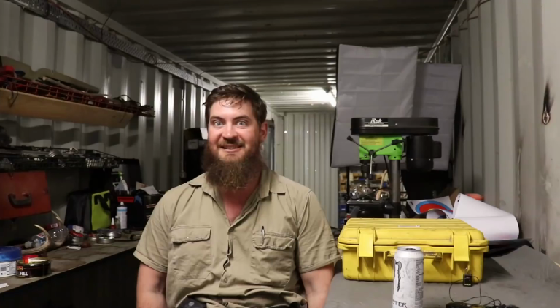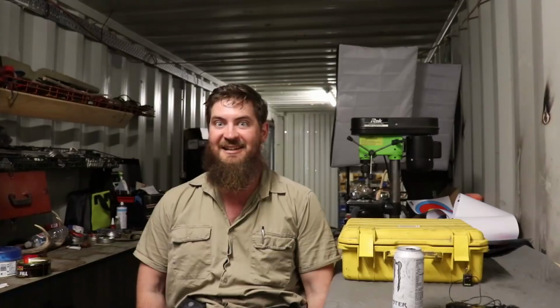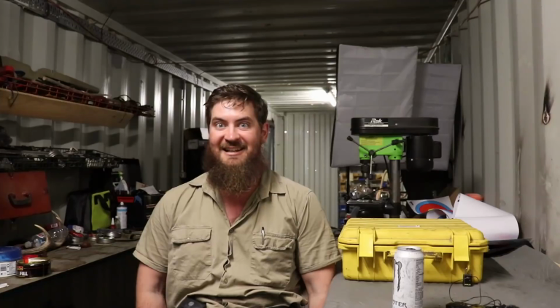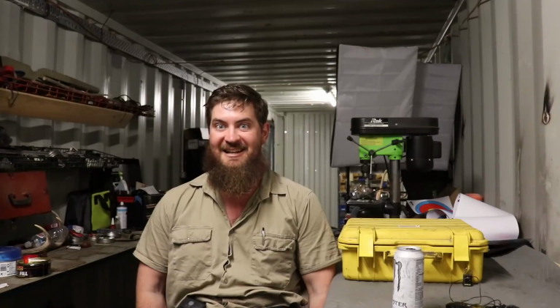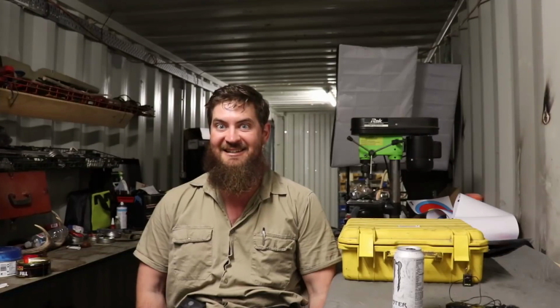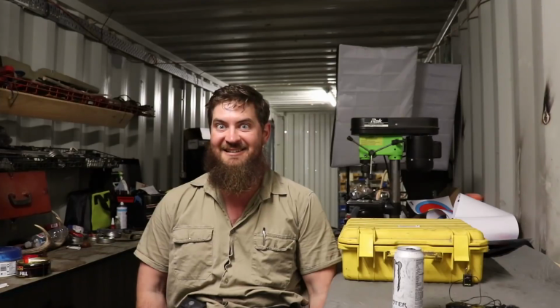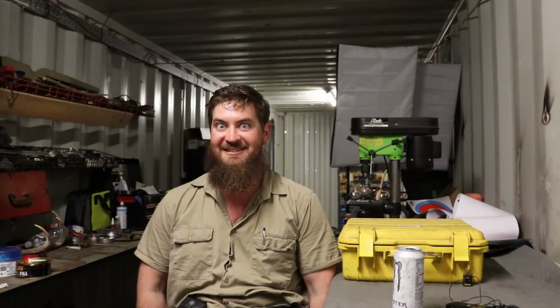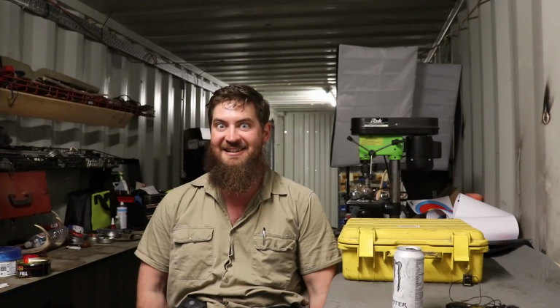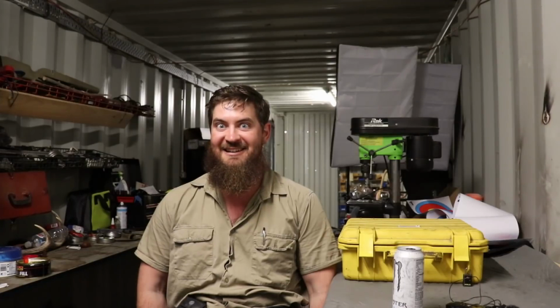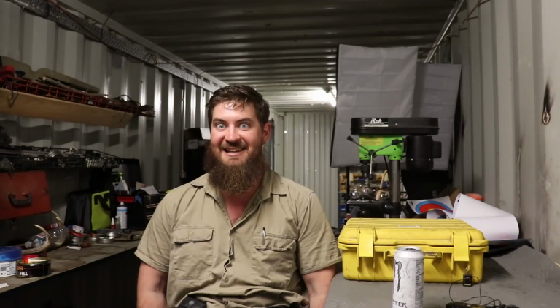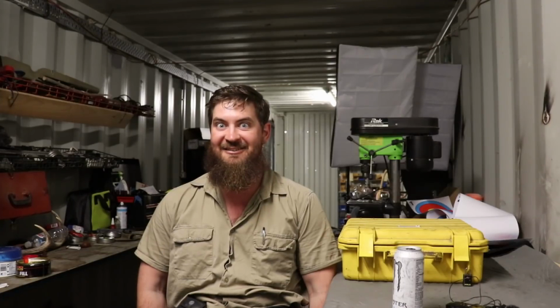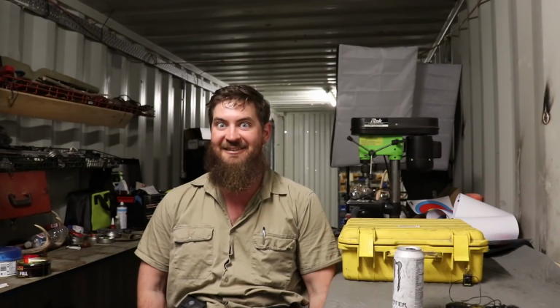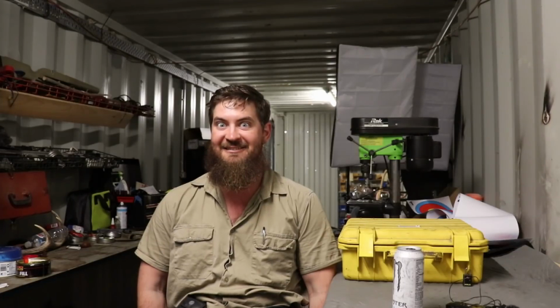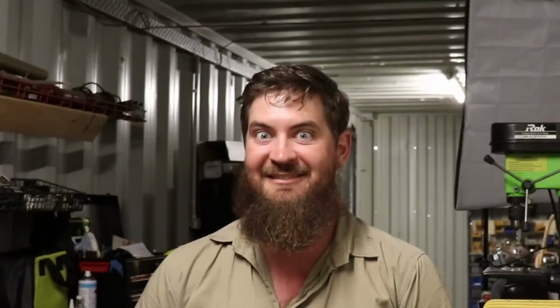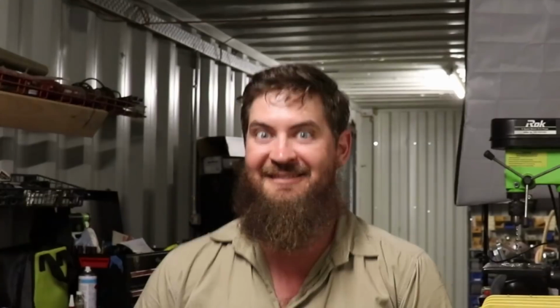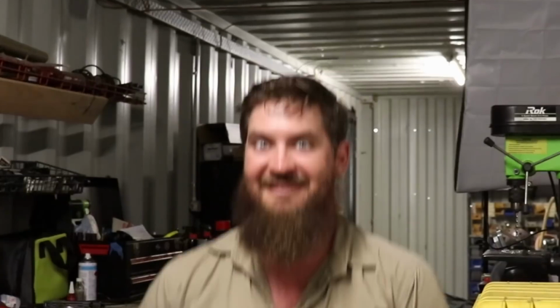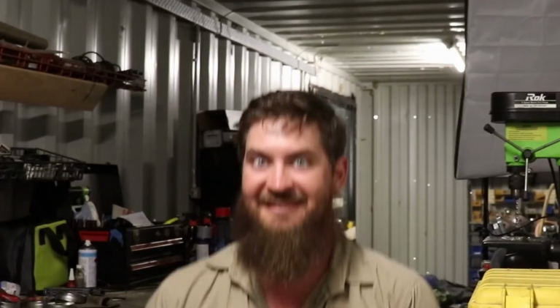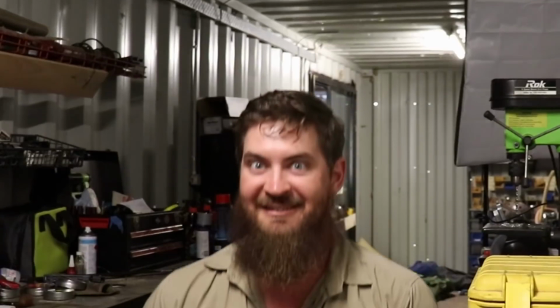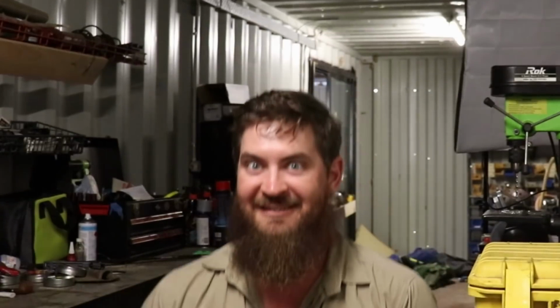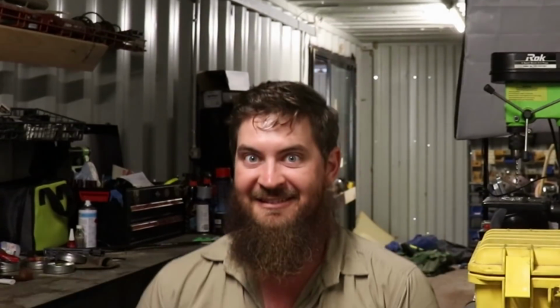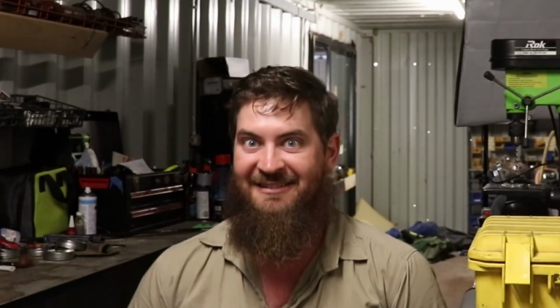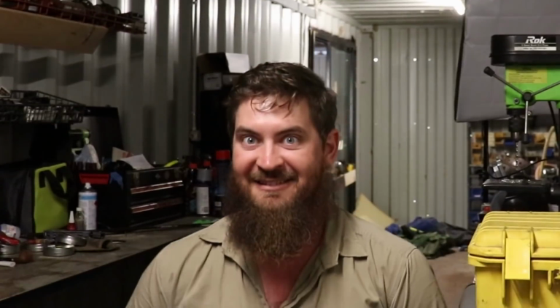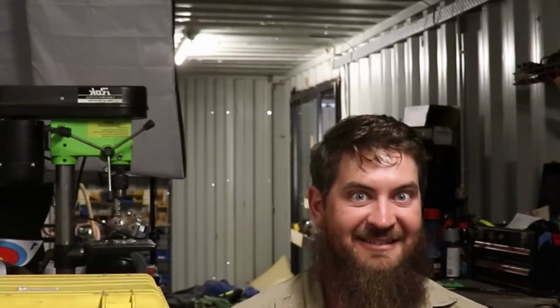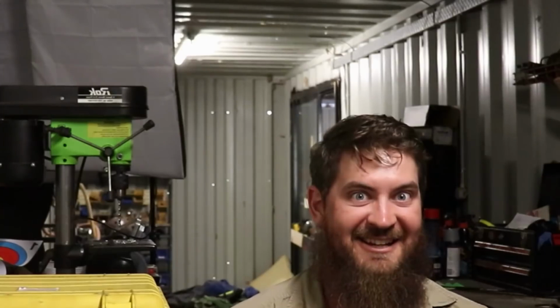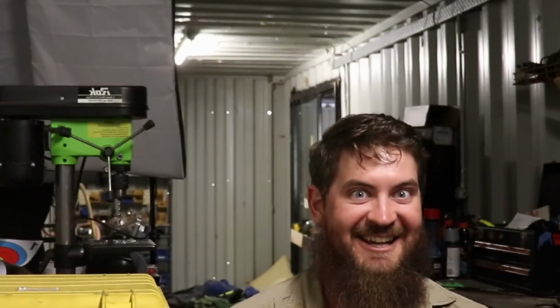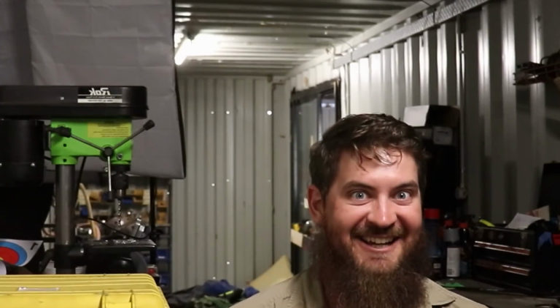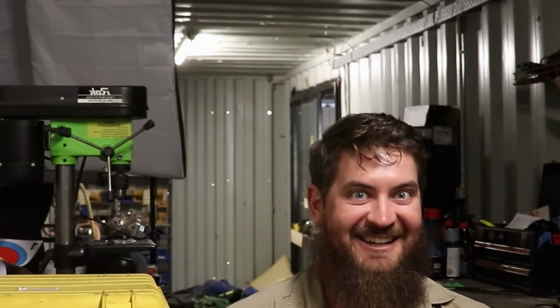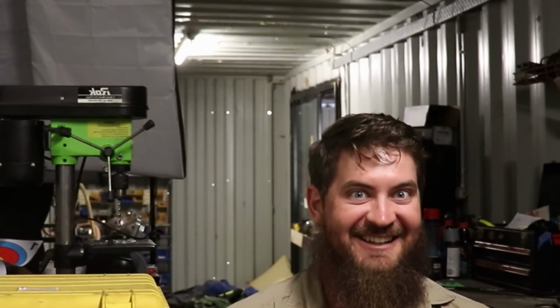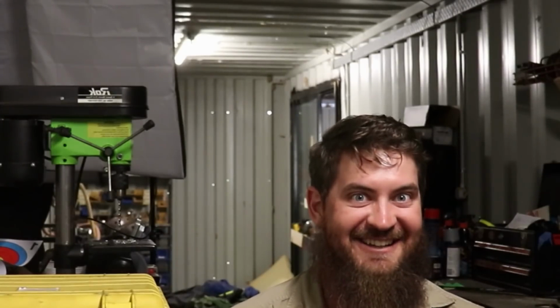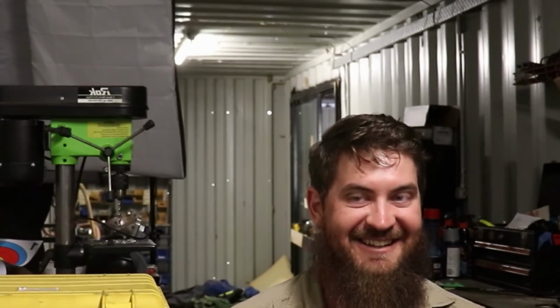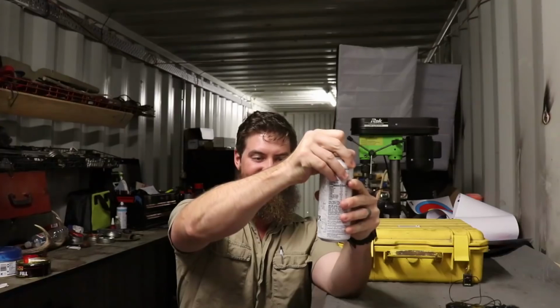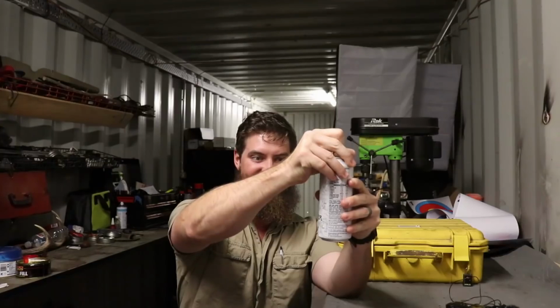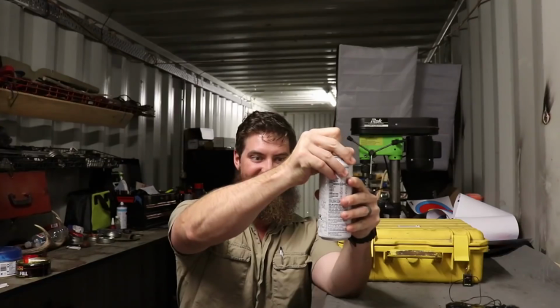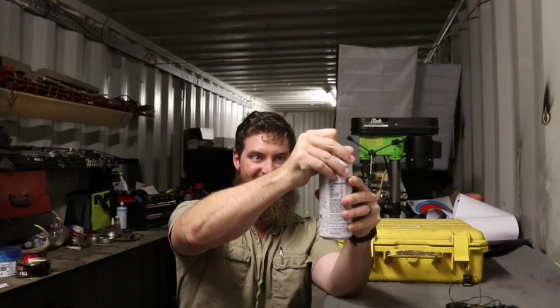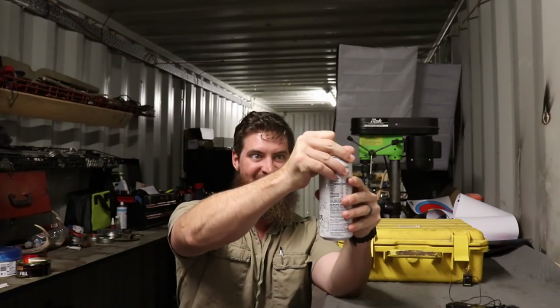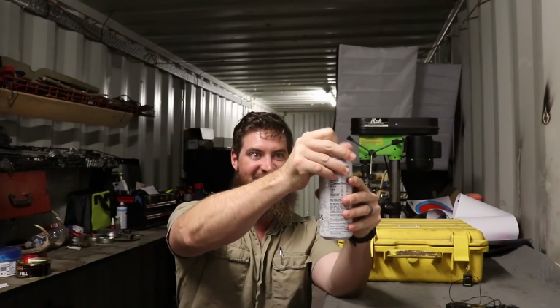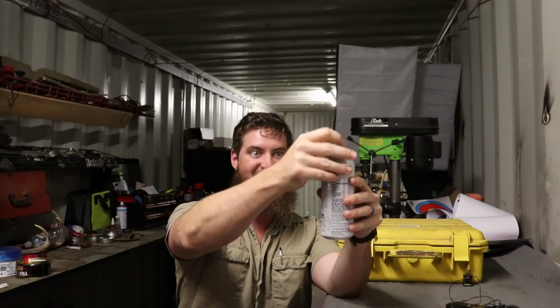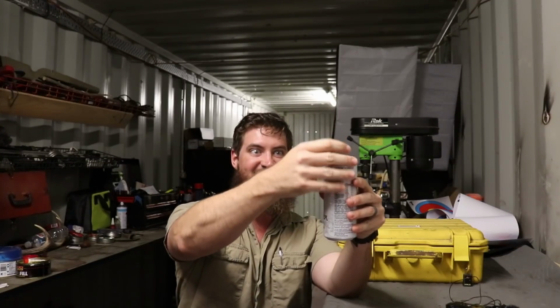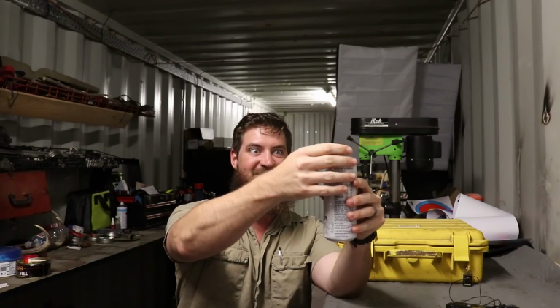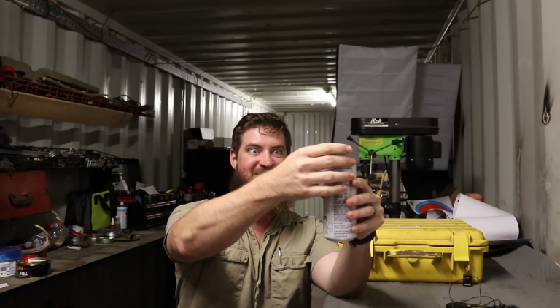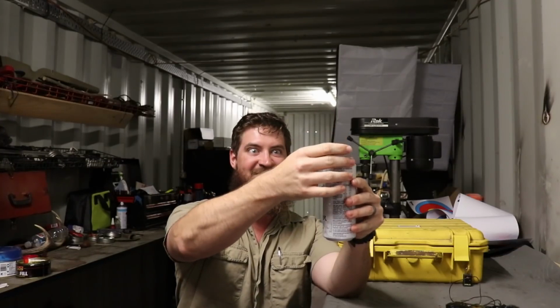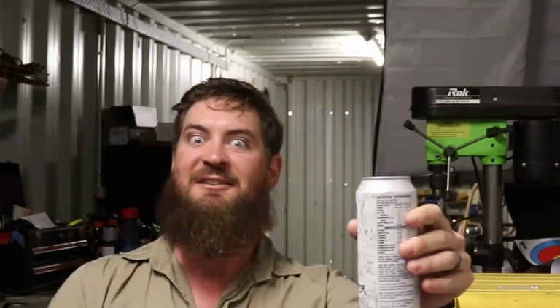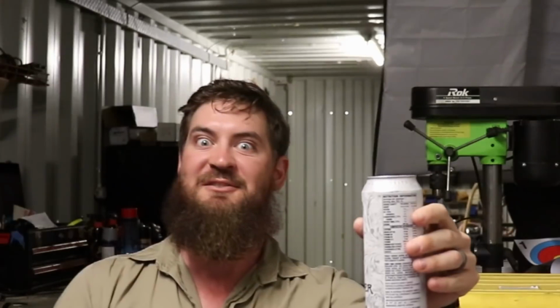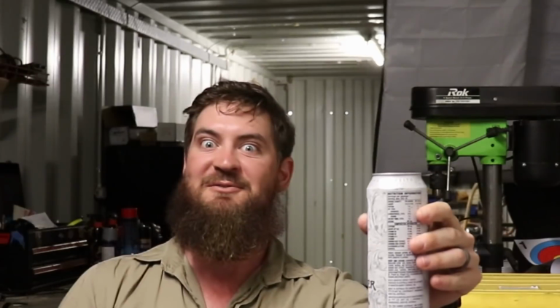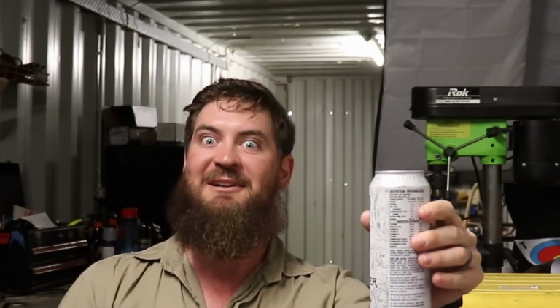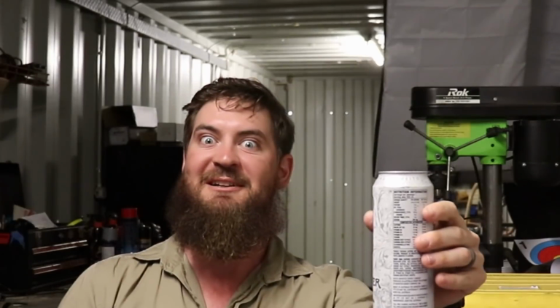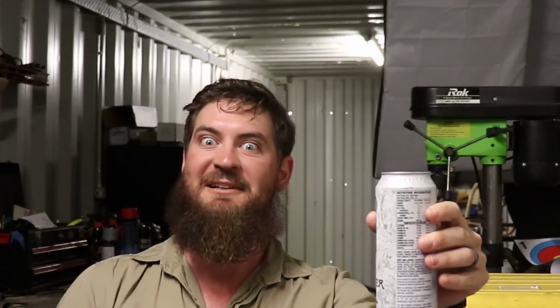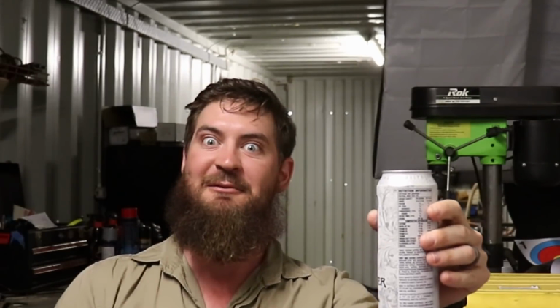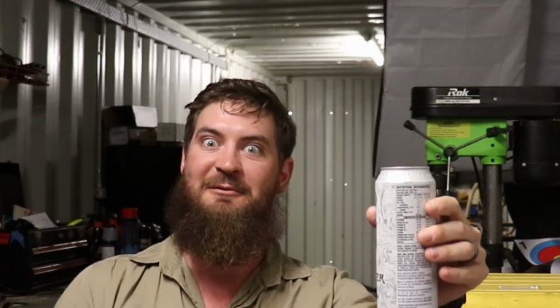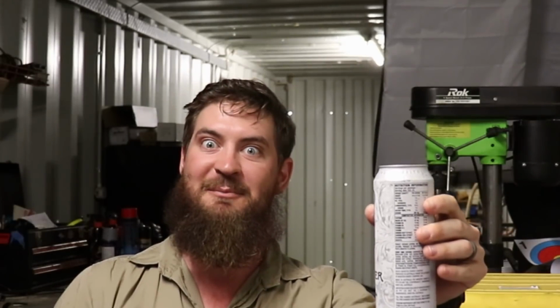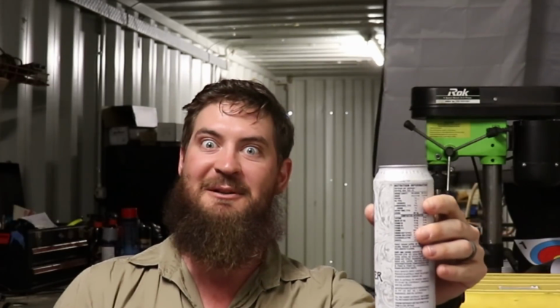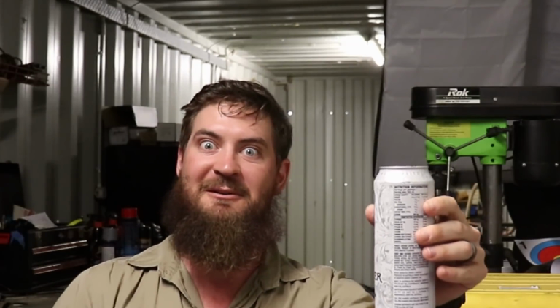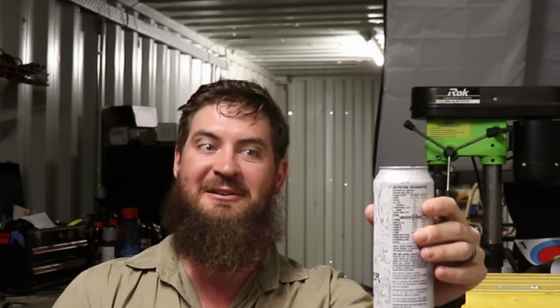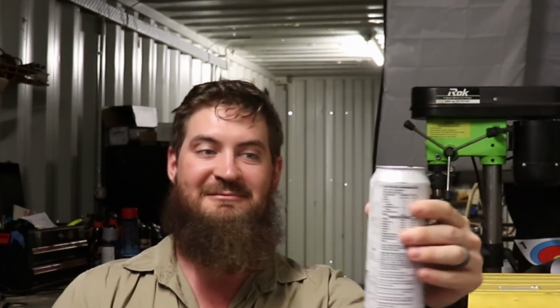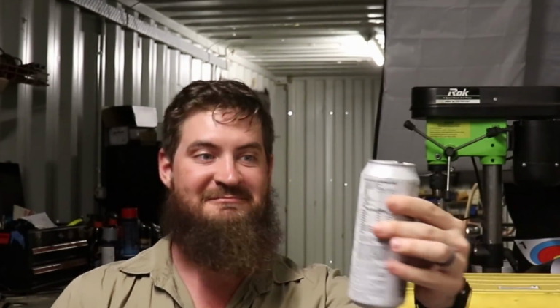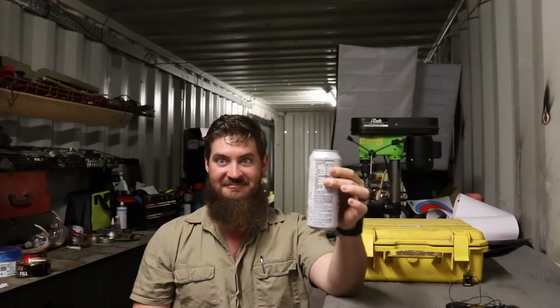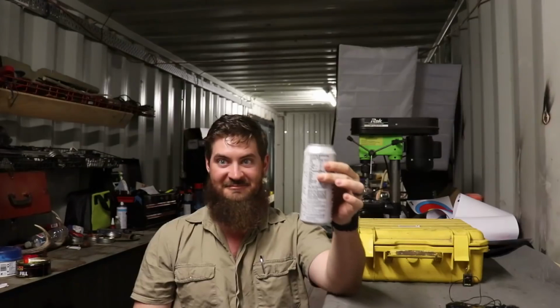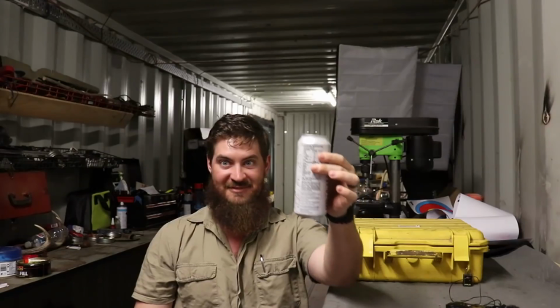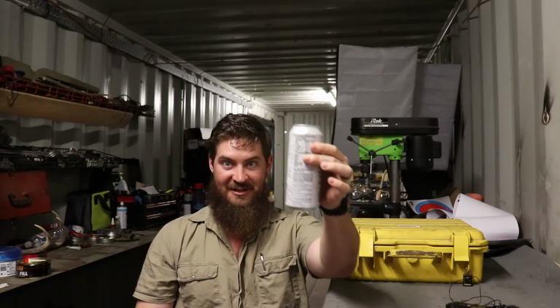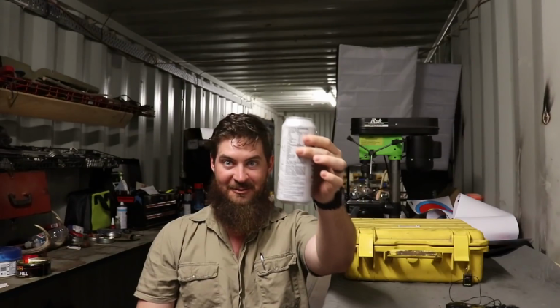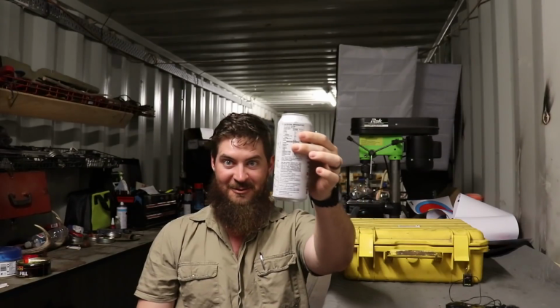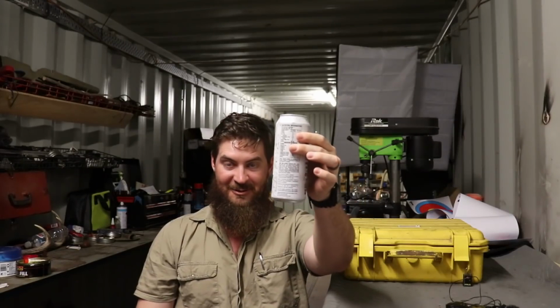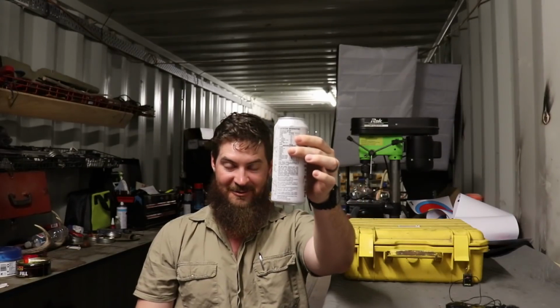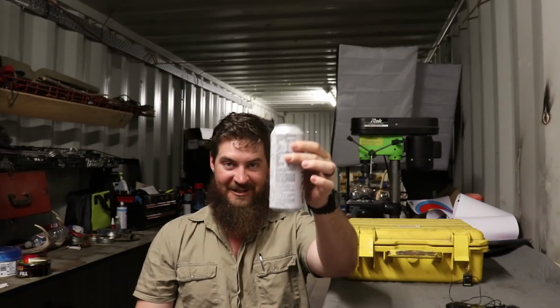G'day, g'day. How you going? Just drank a litre of milk. Death or glory.